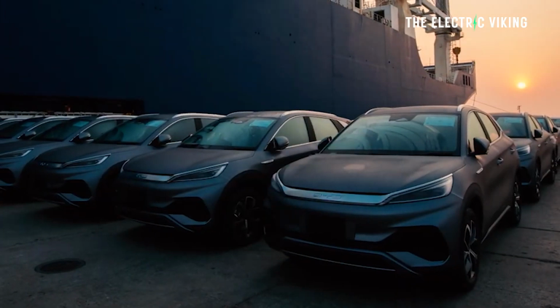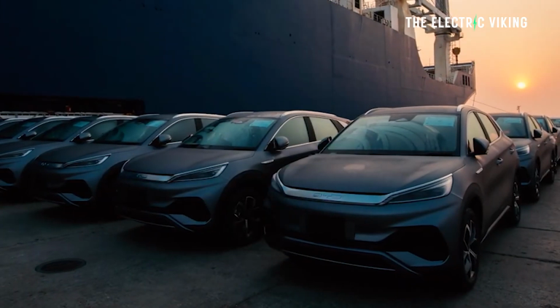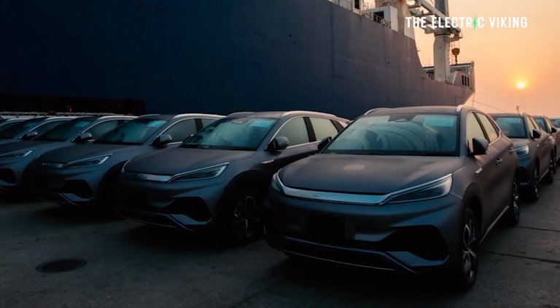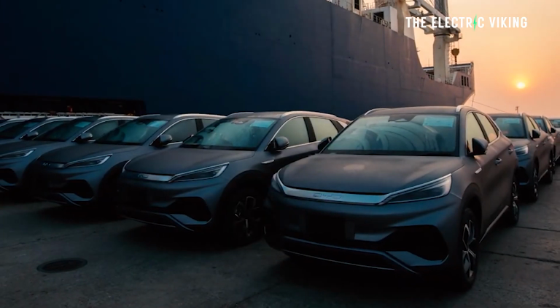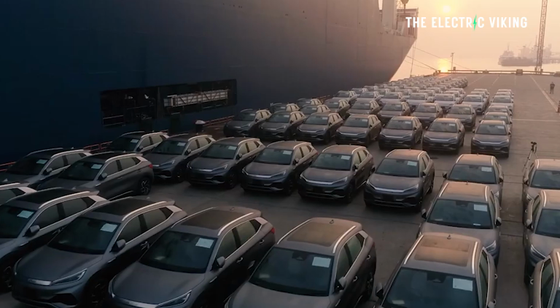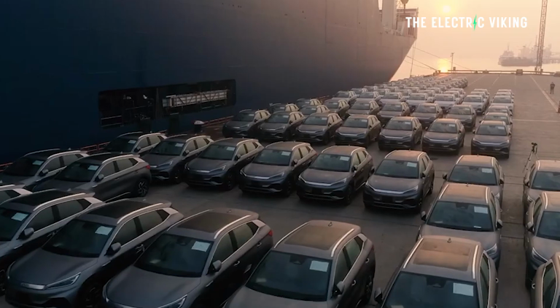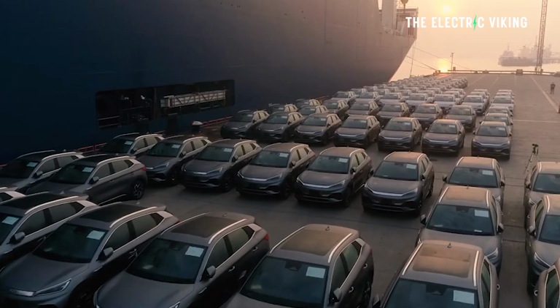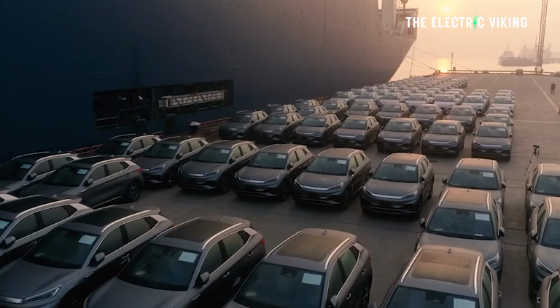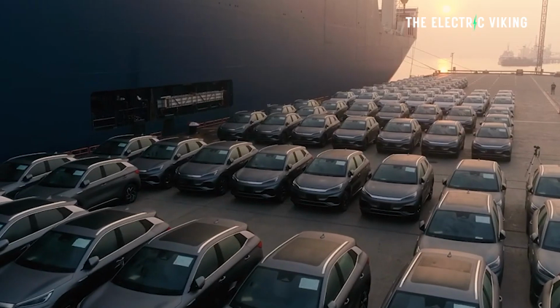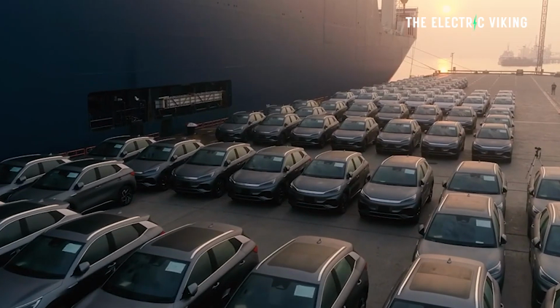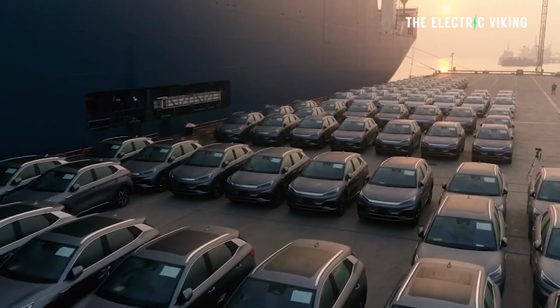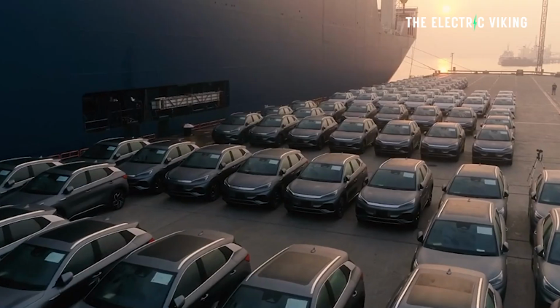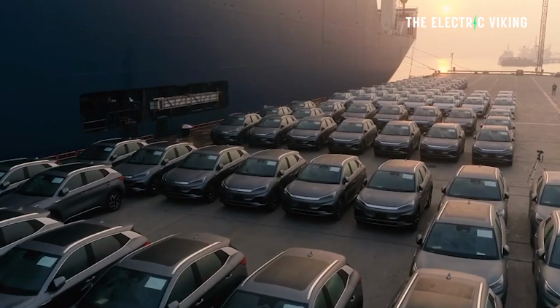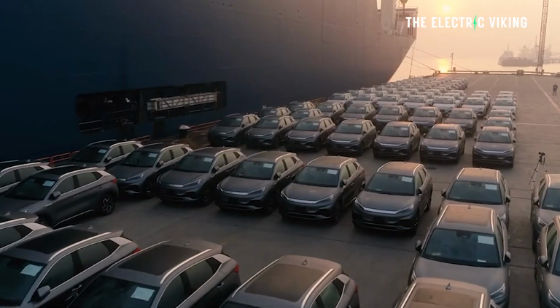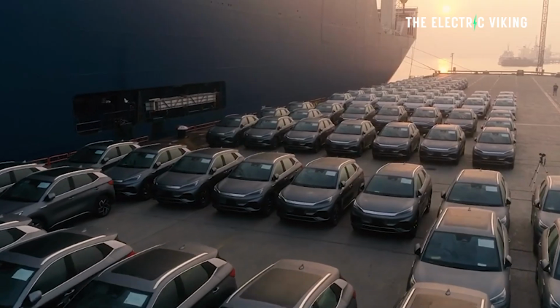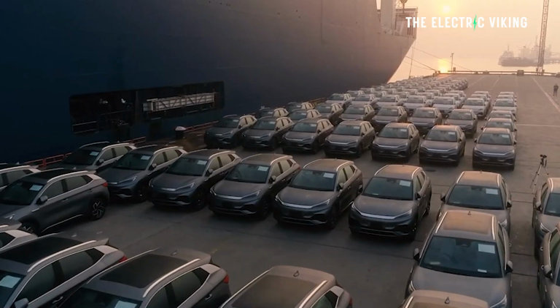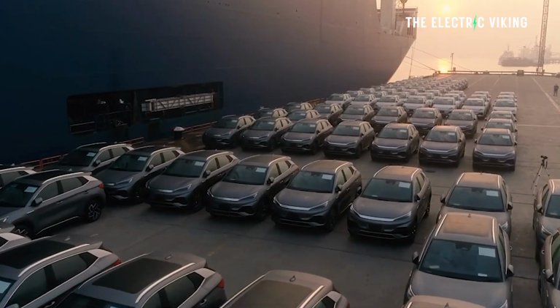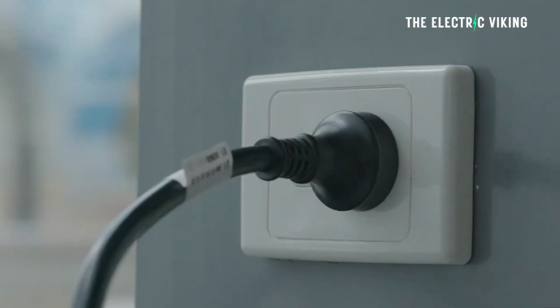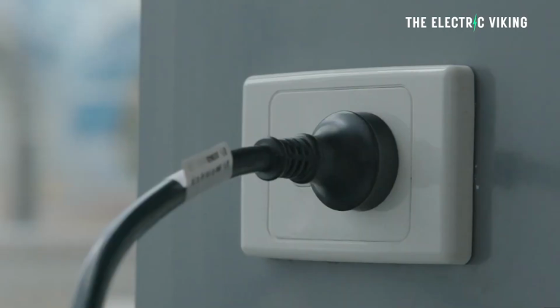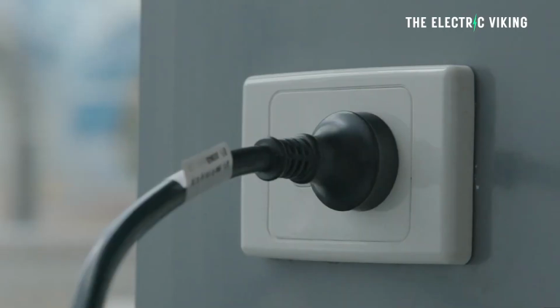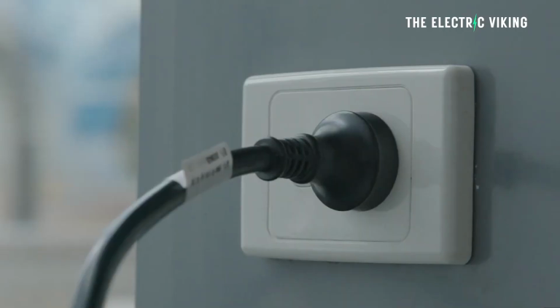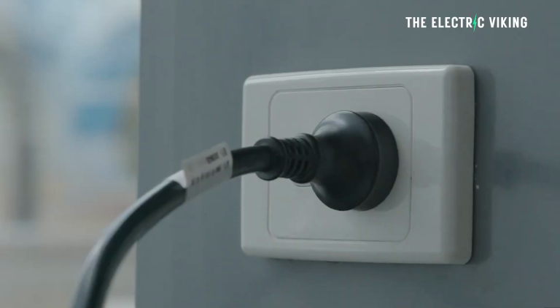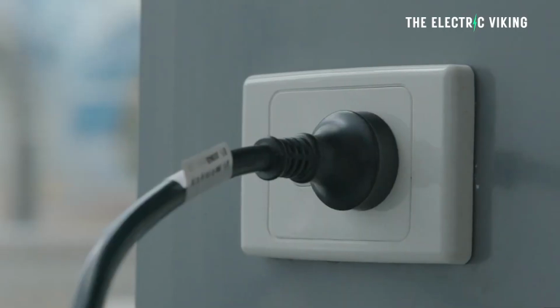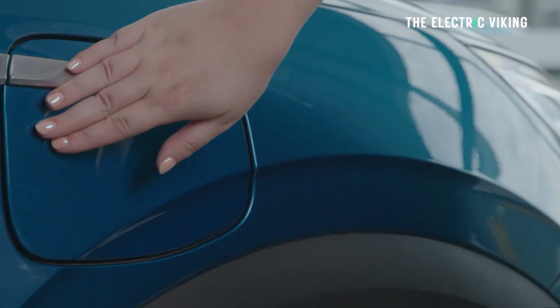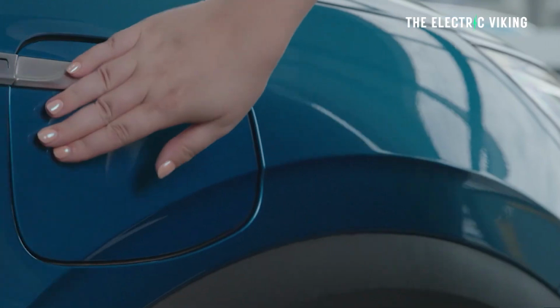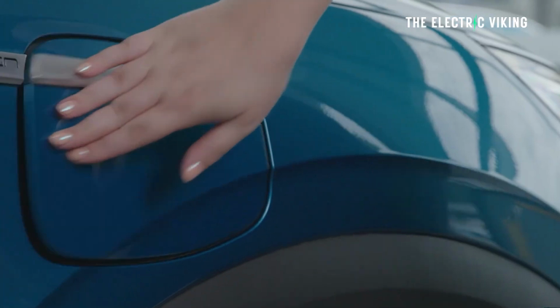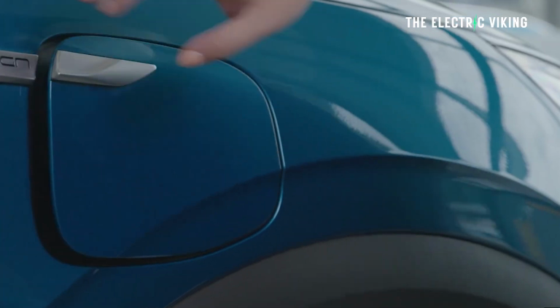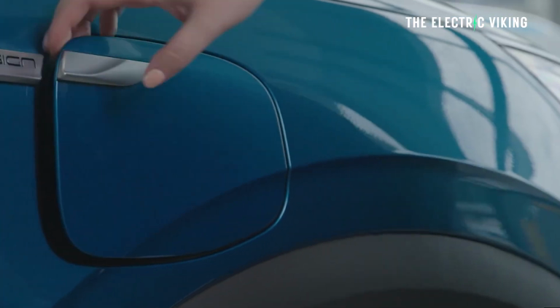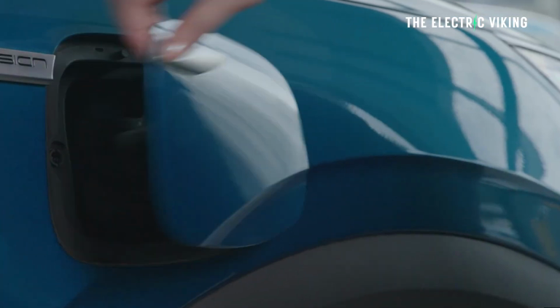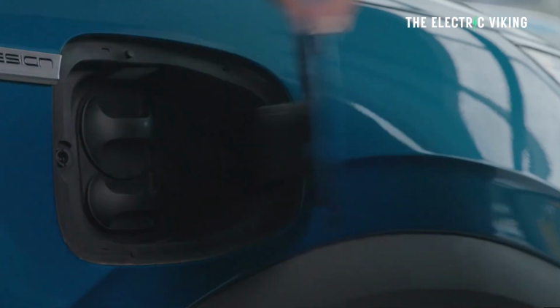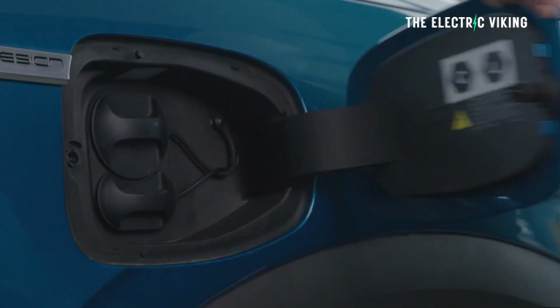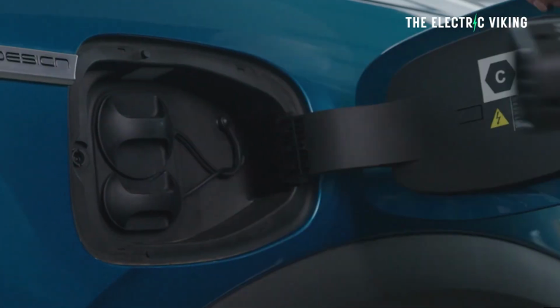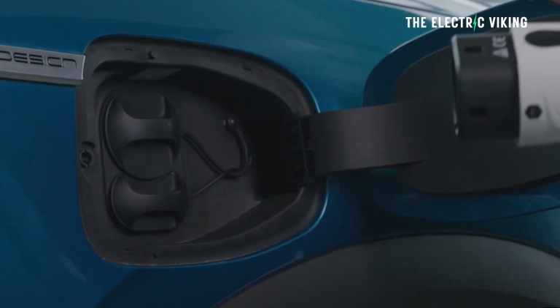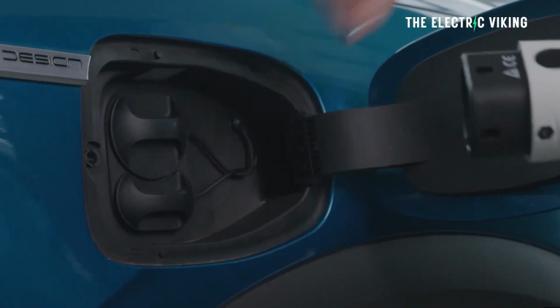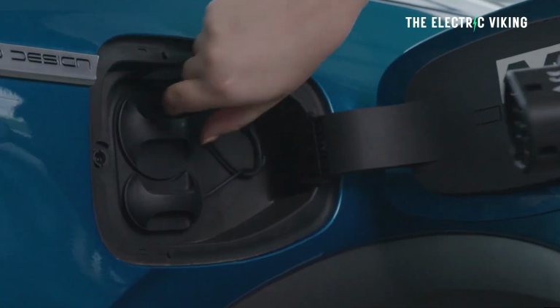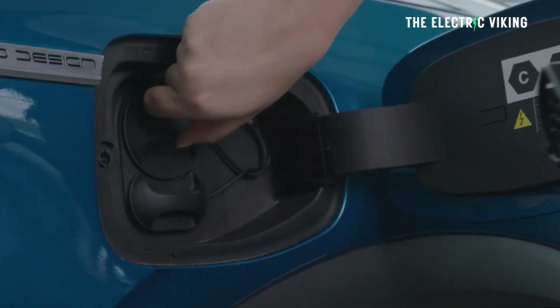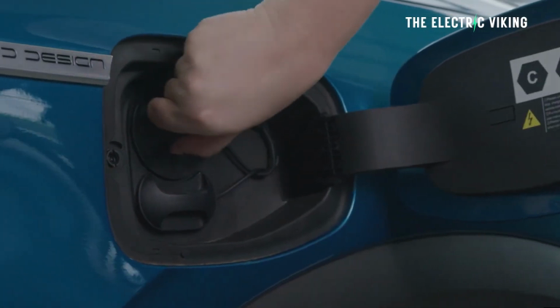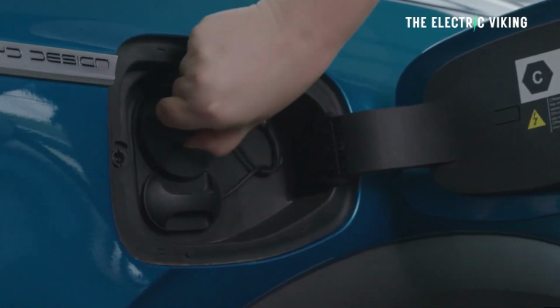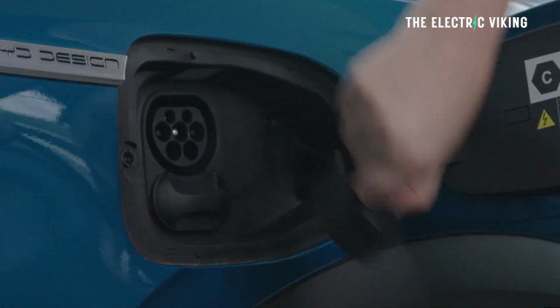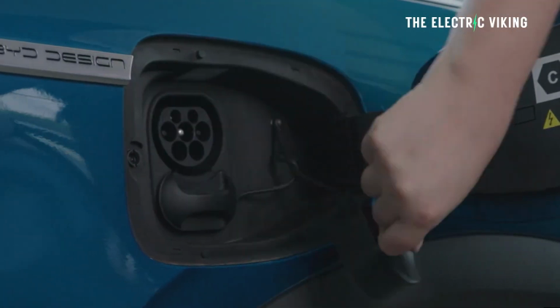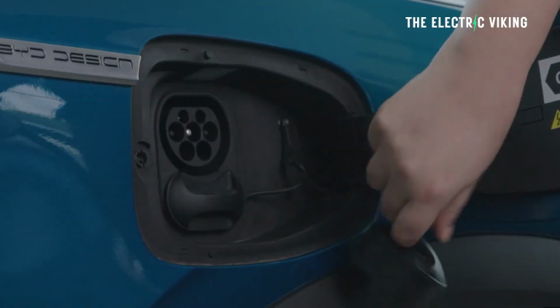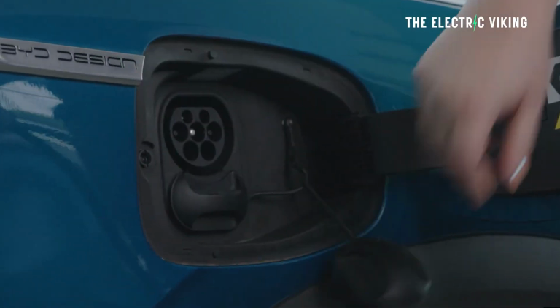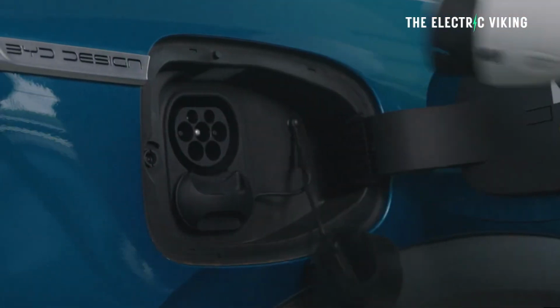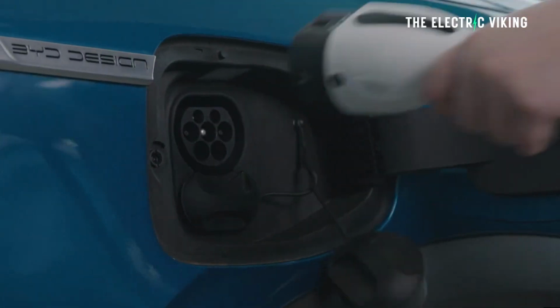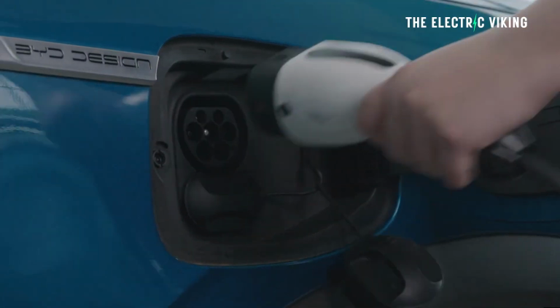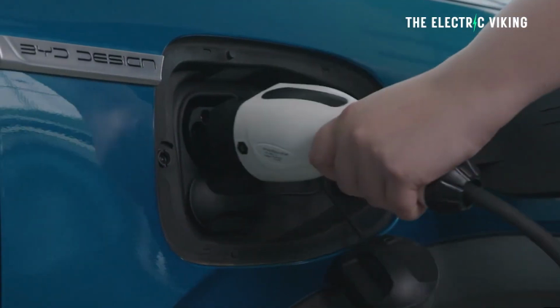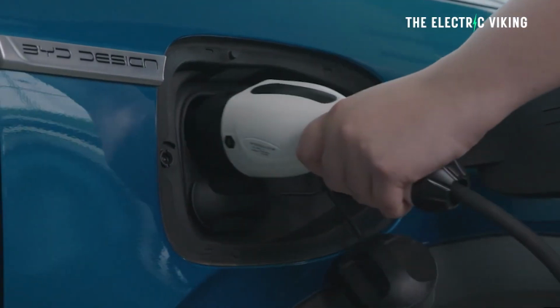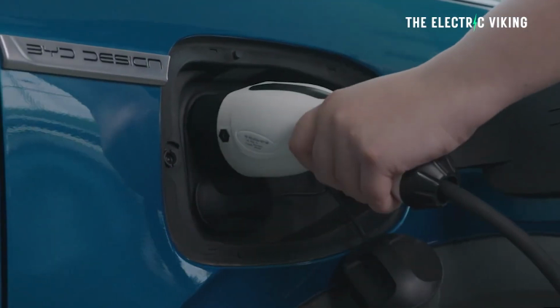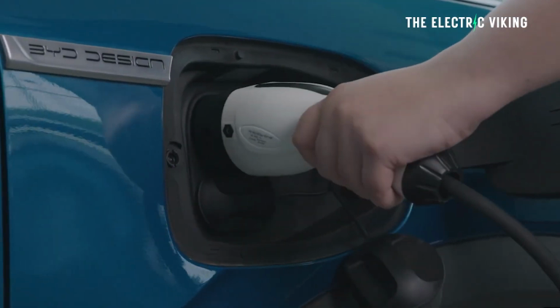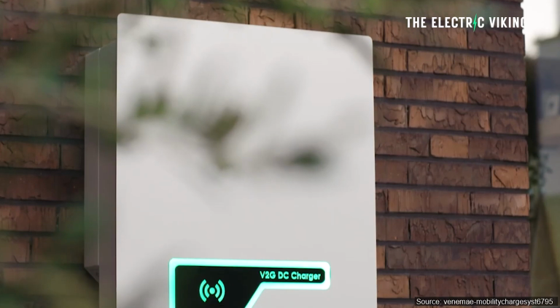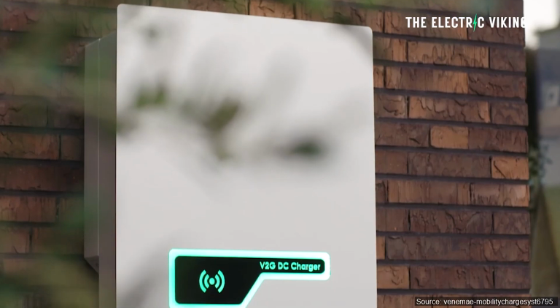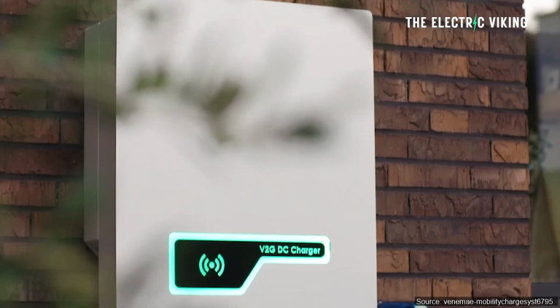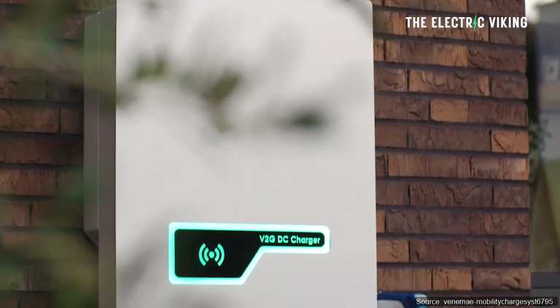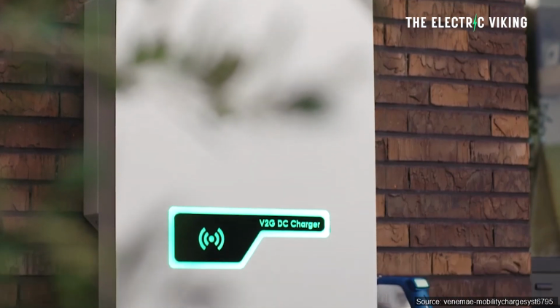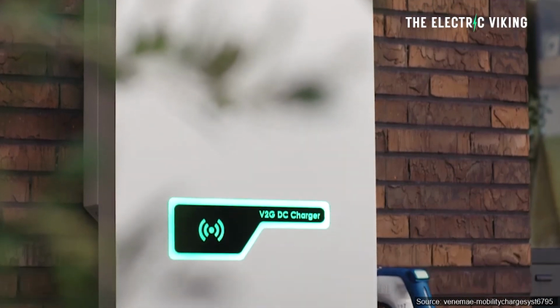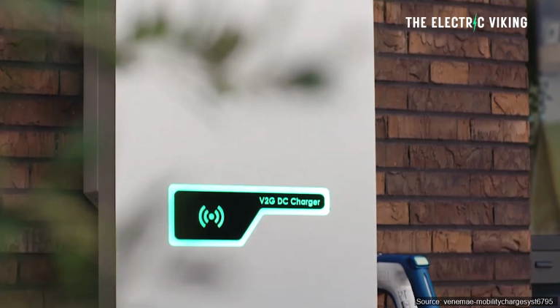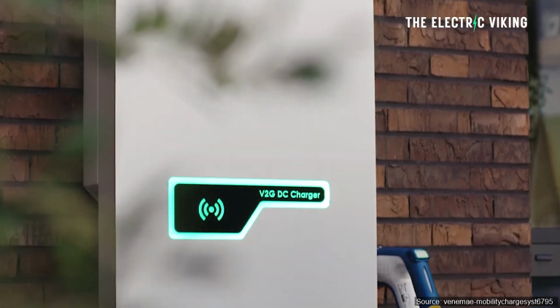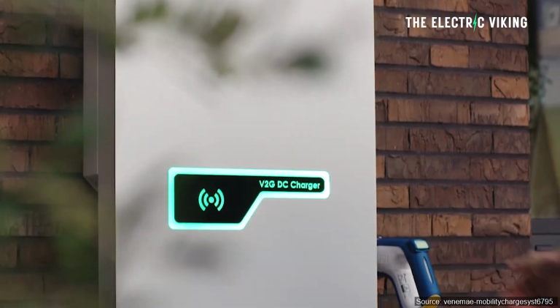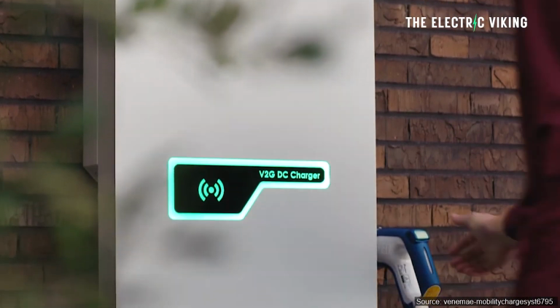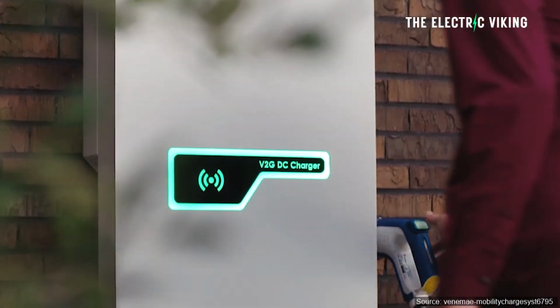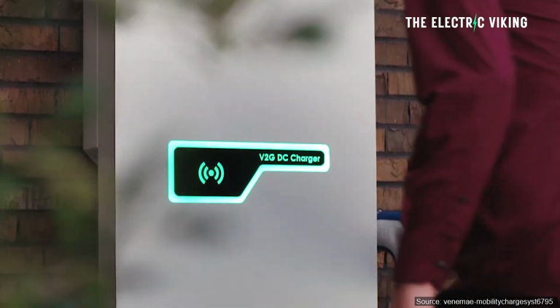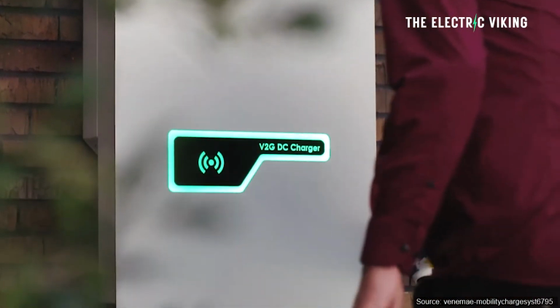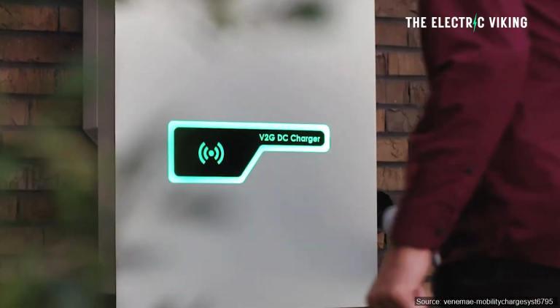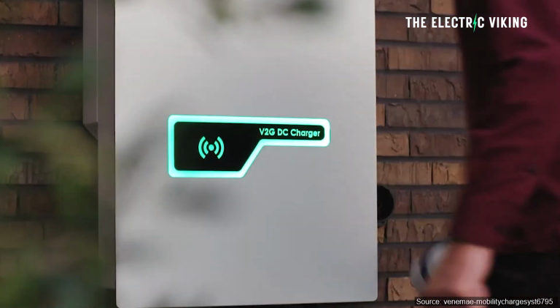But do BYD cars? Technically no. BYD vehicles have the ability for vehicle to load, not vehicle to grid, which is quite different.